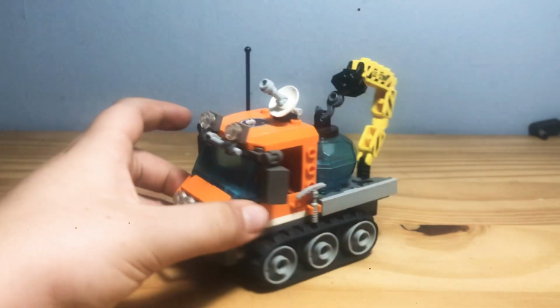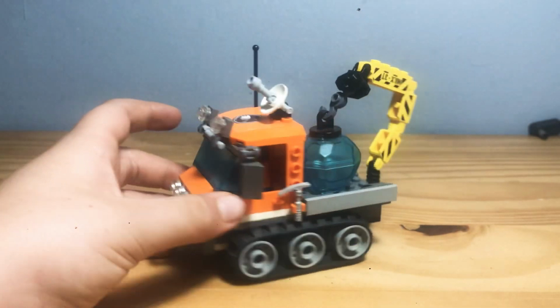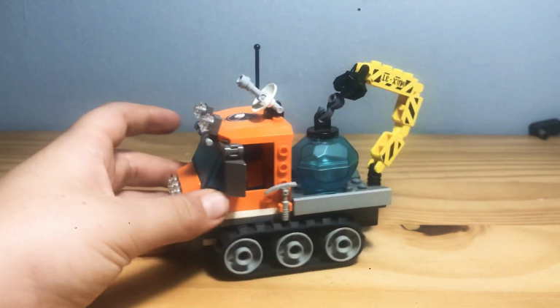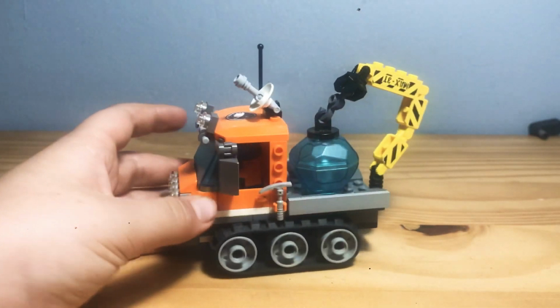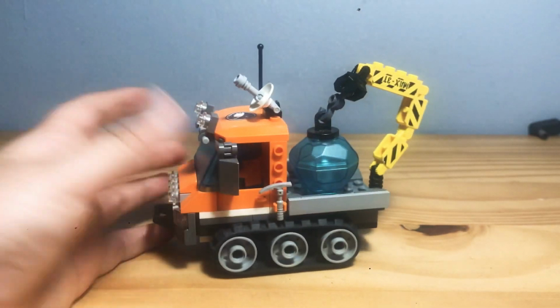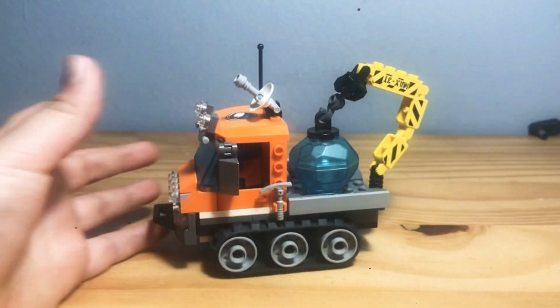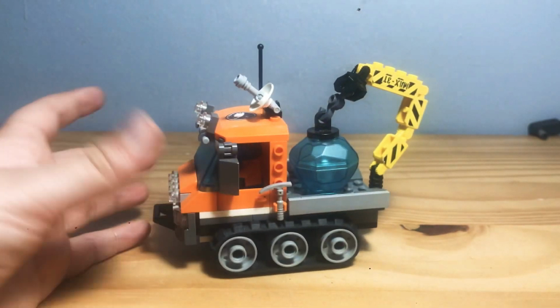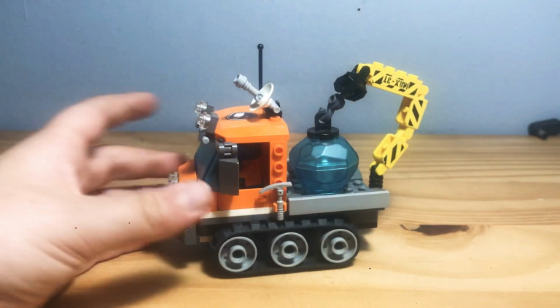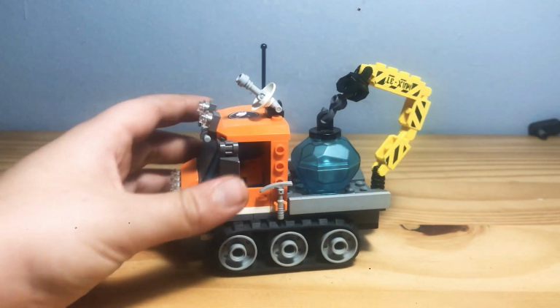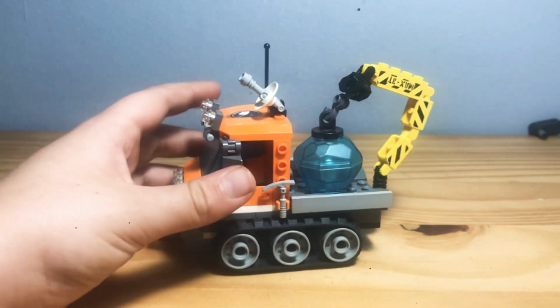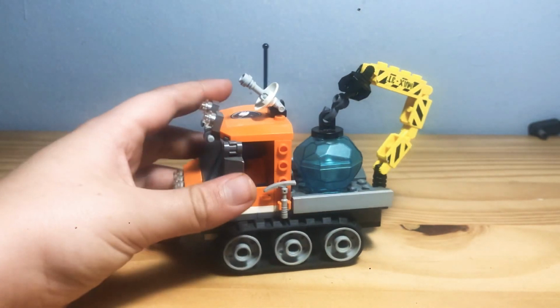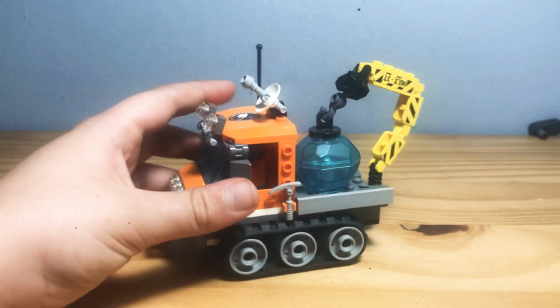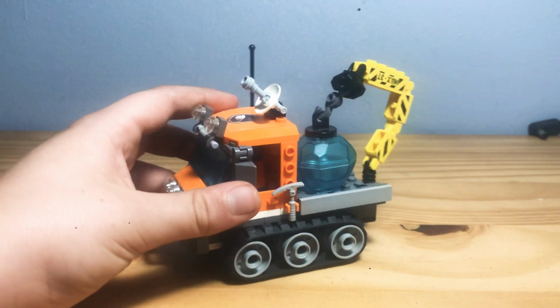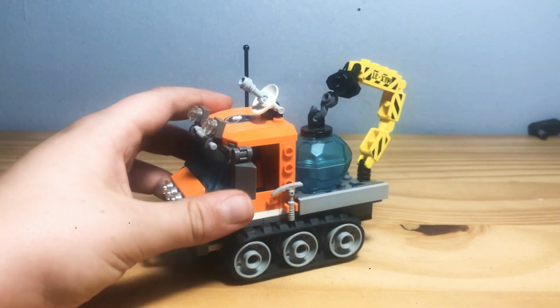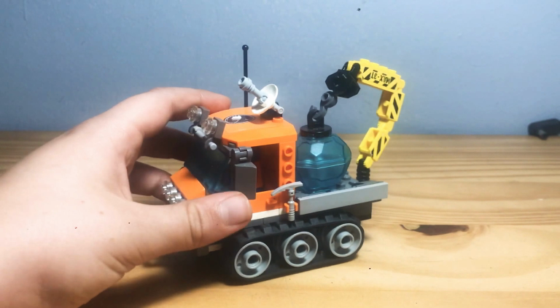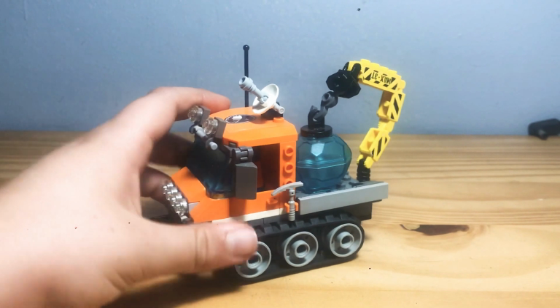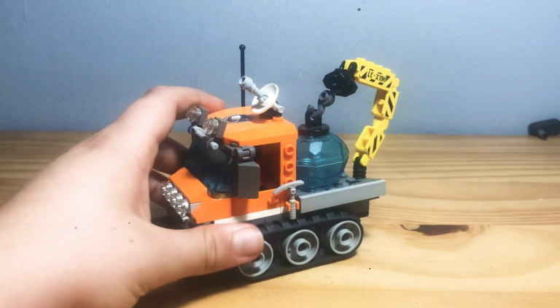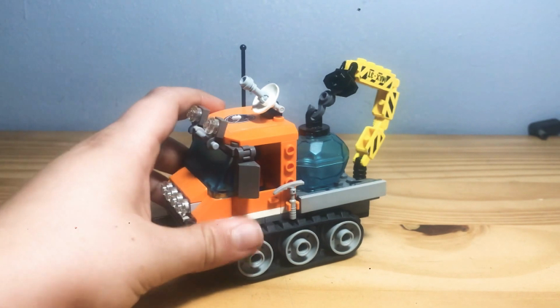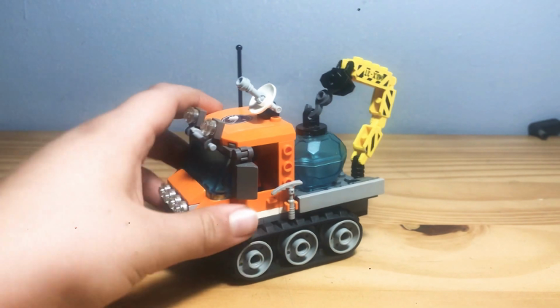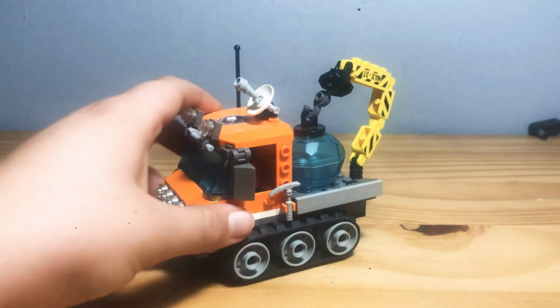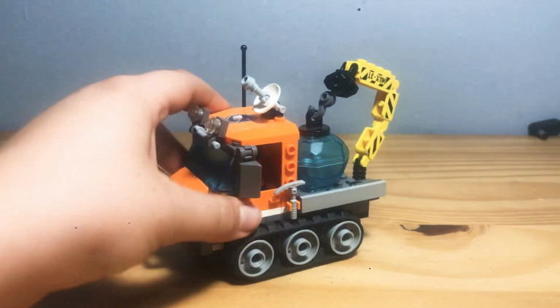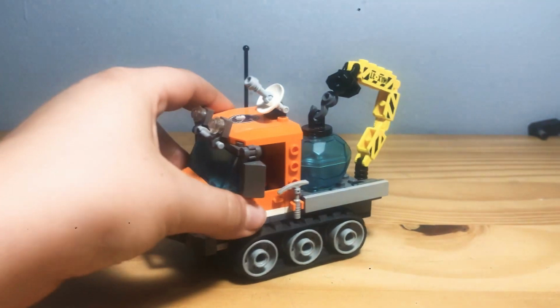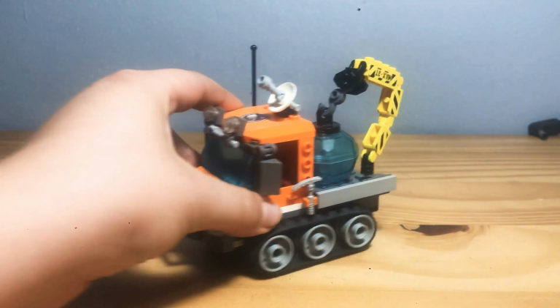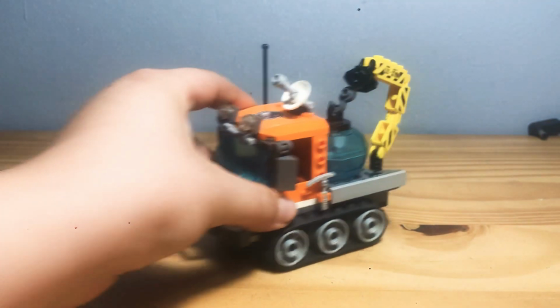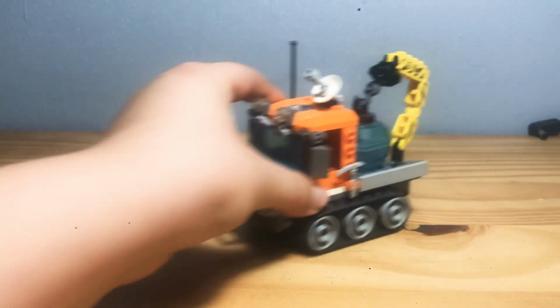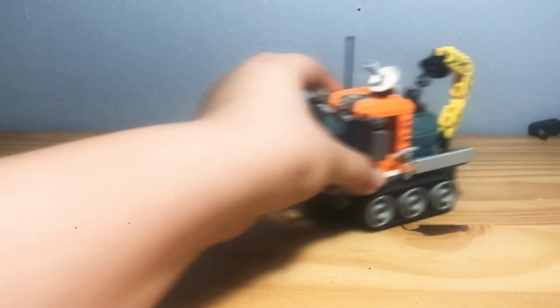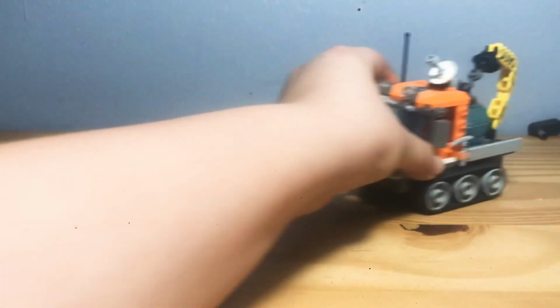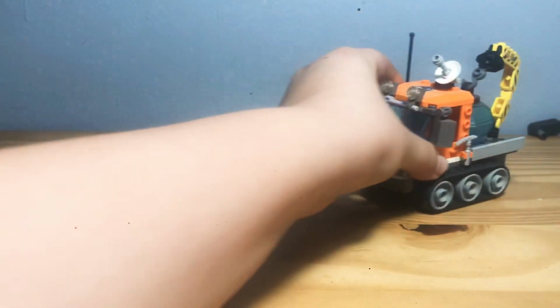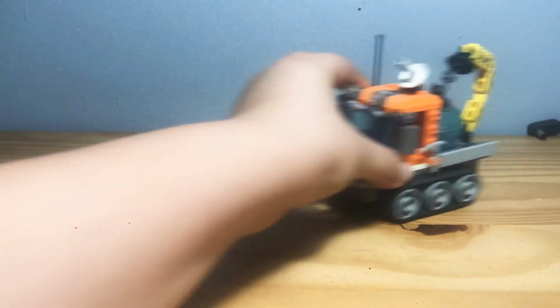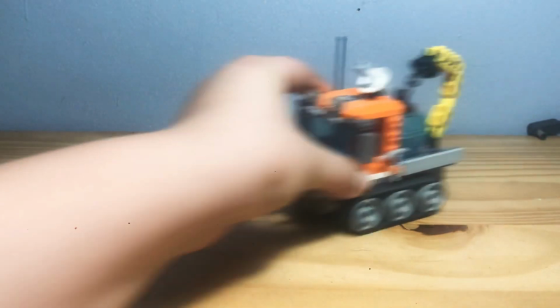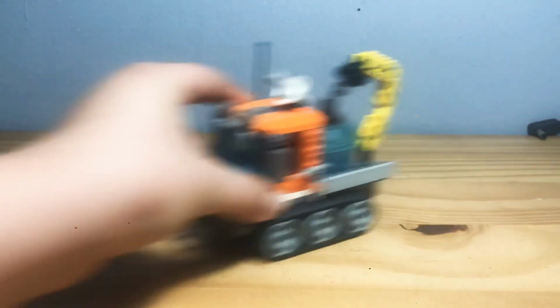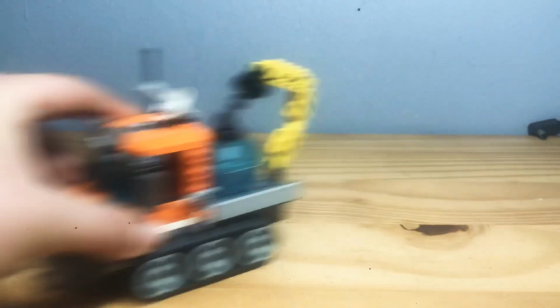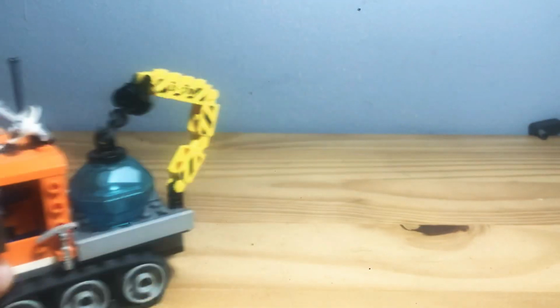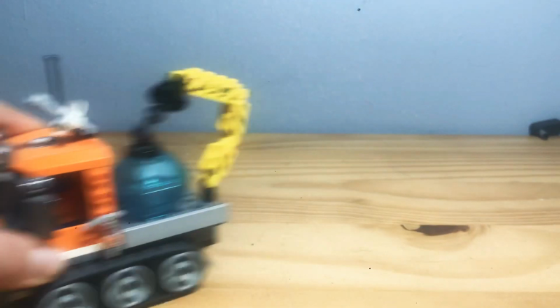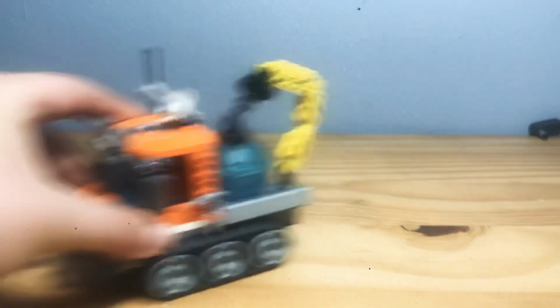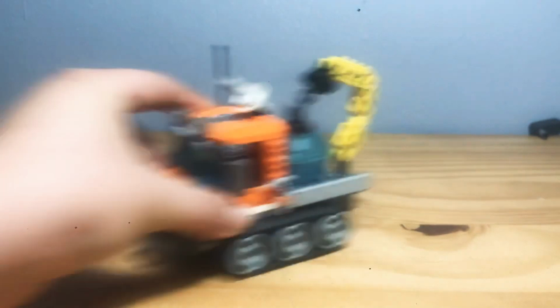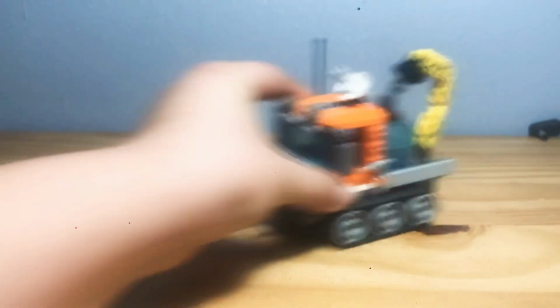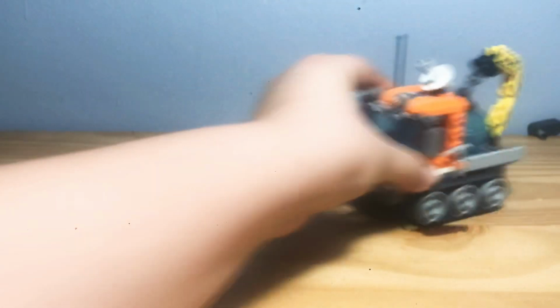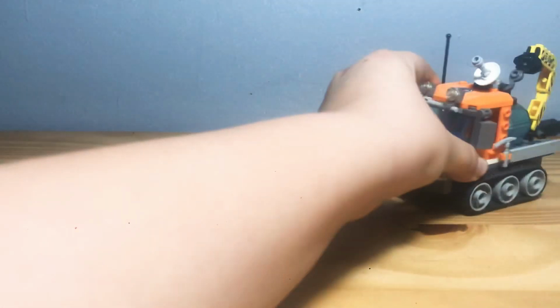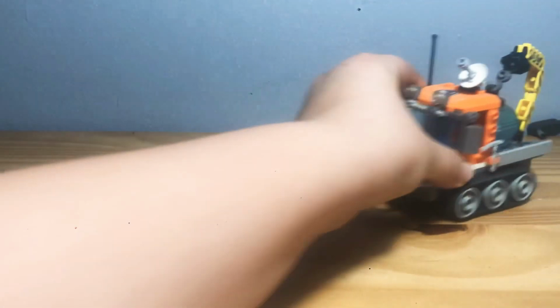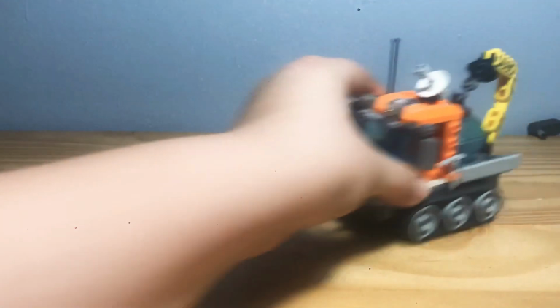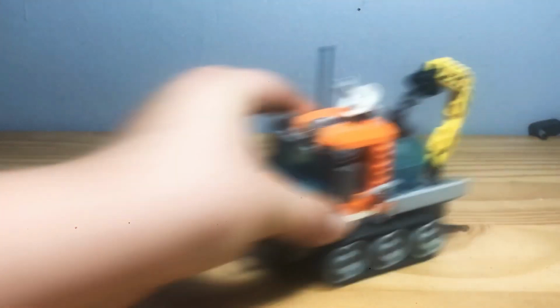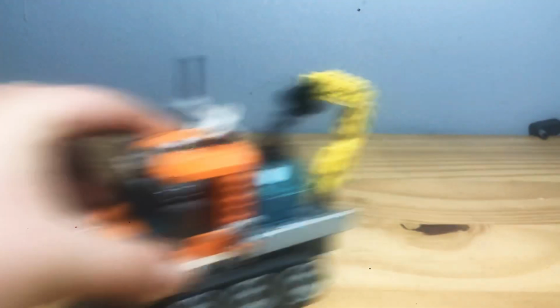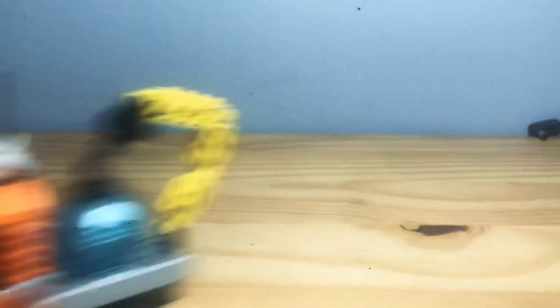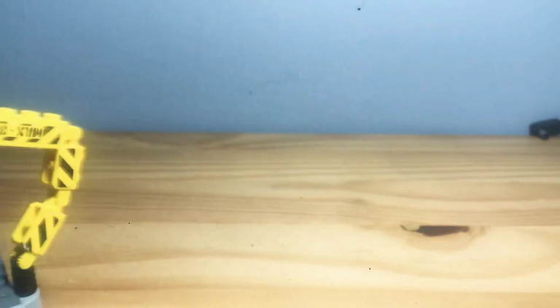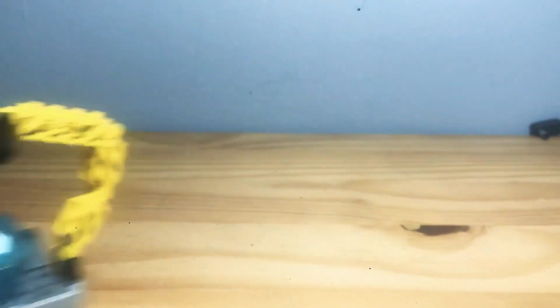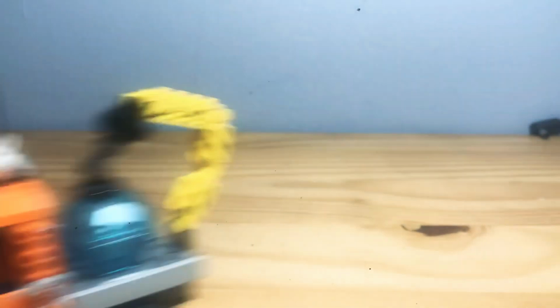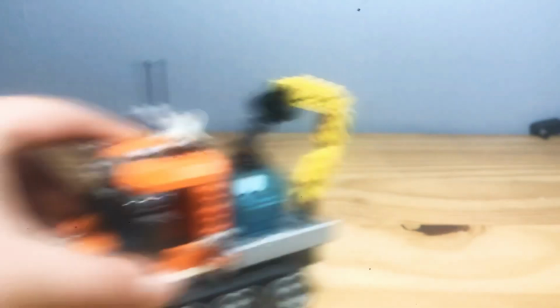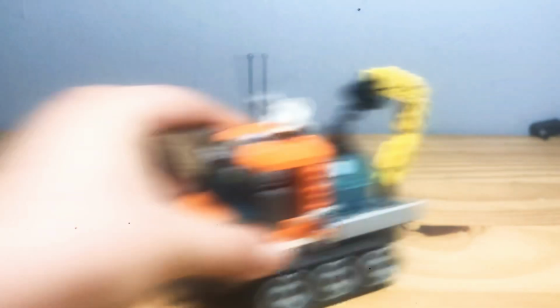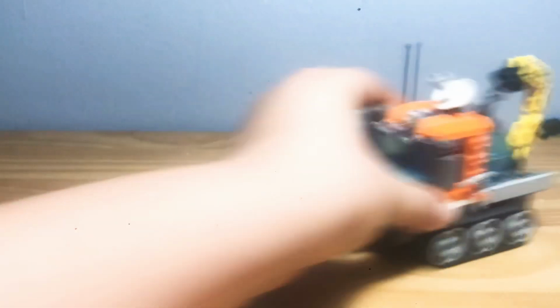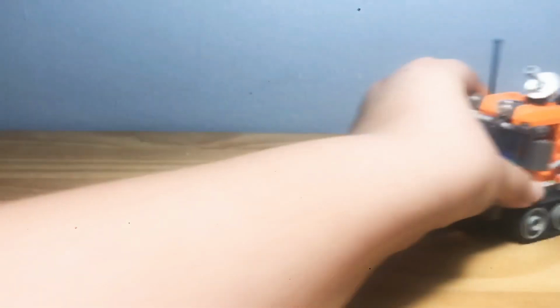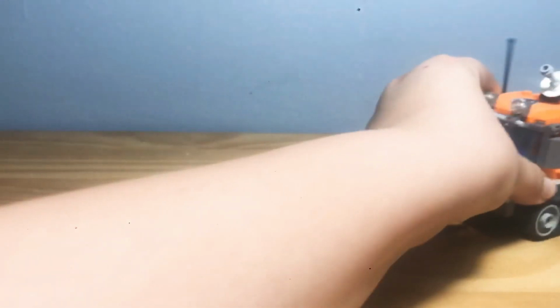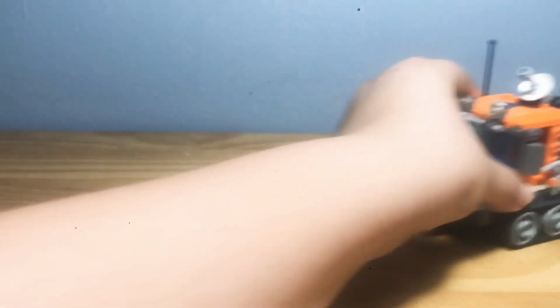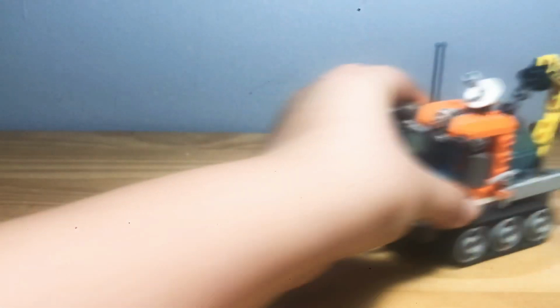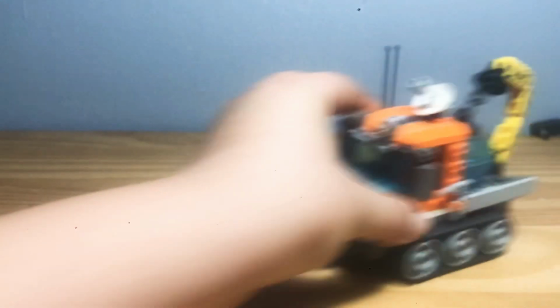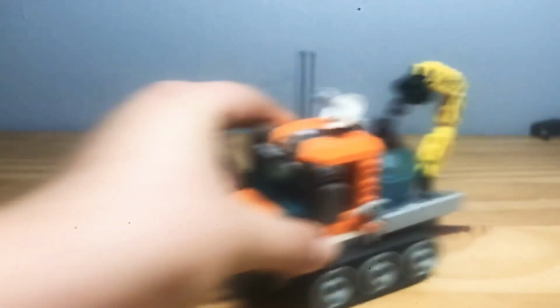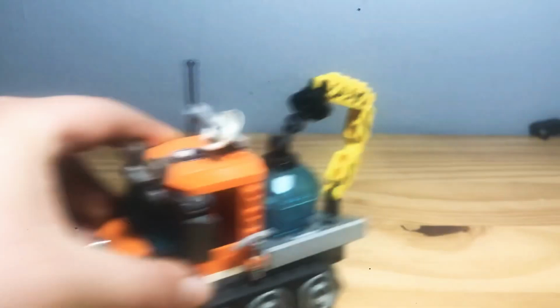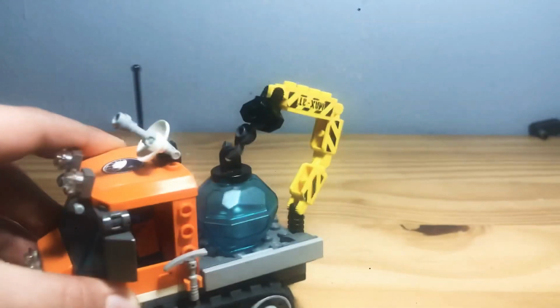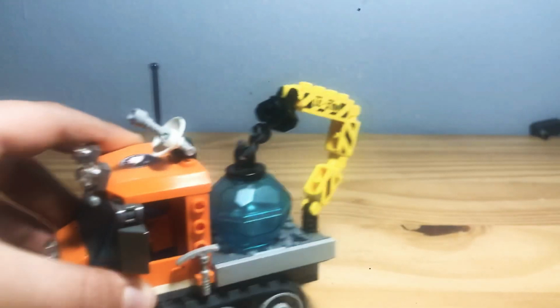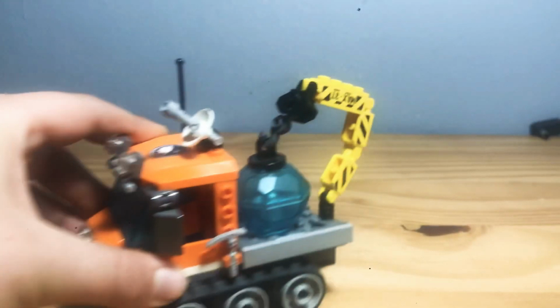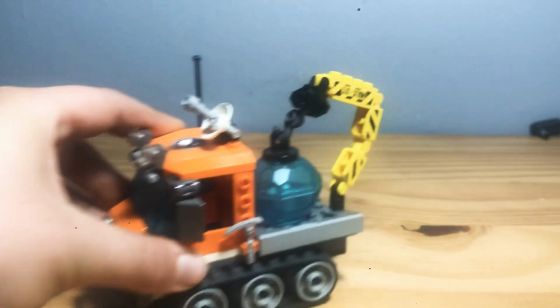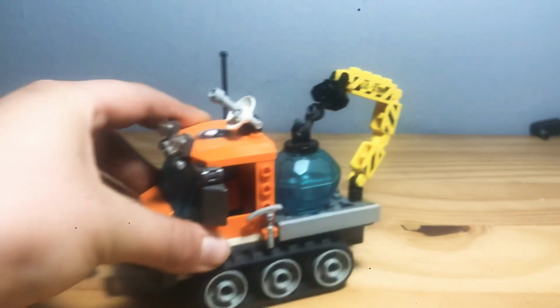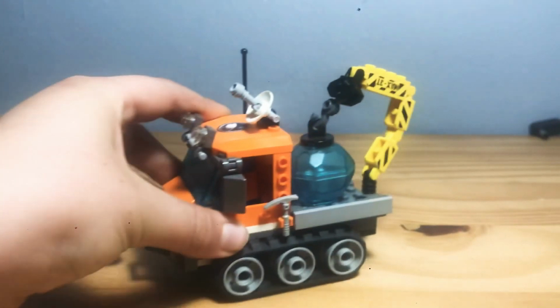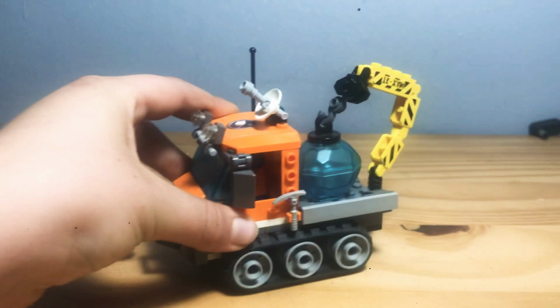On the back, the tyres can move on smooth surfaces and it's very cool.